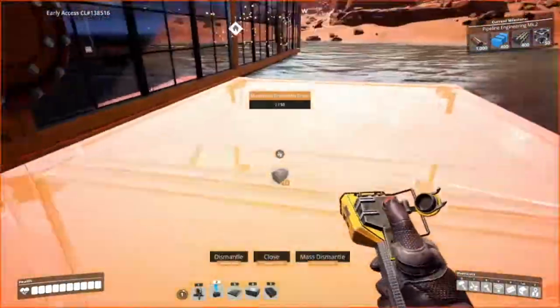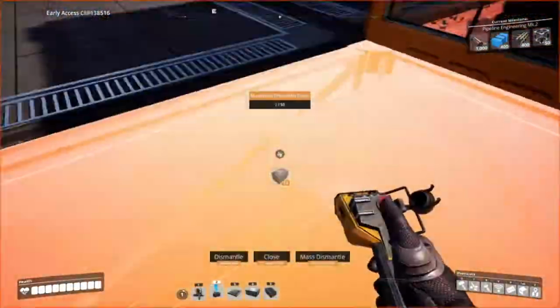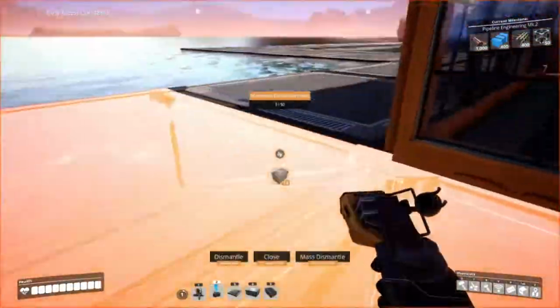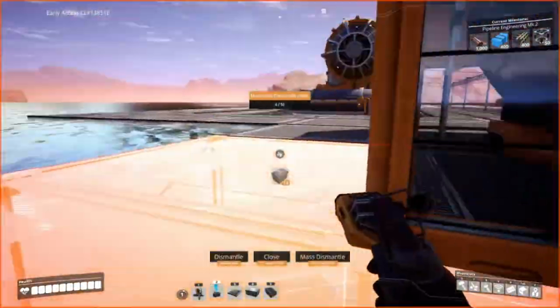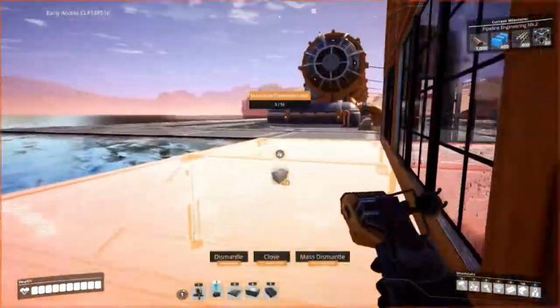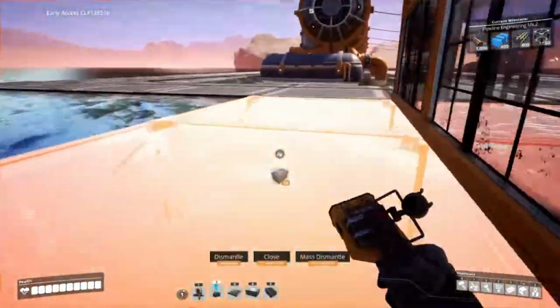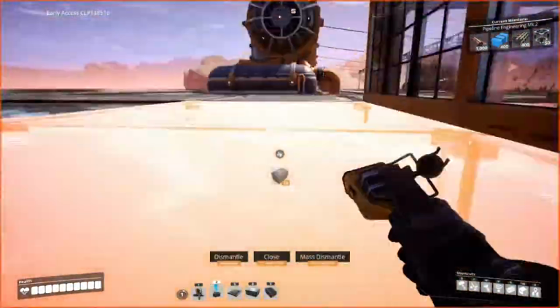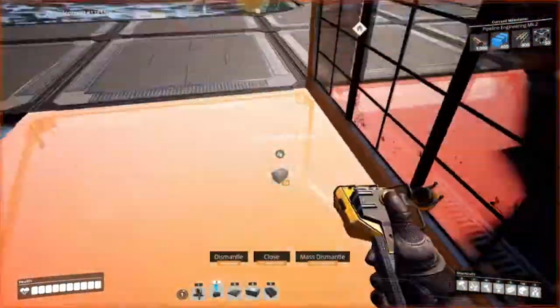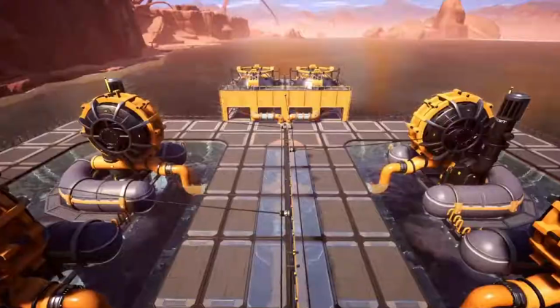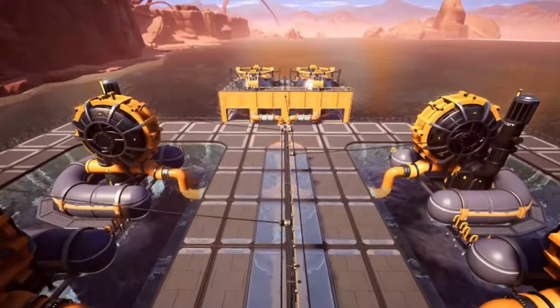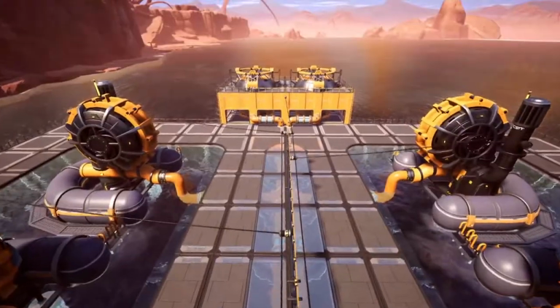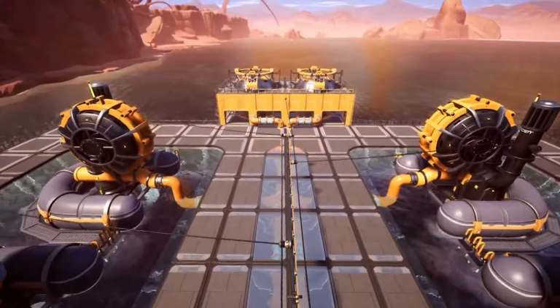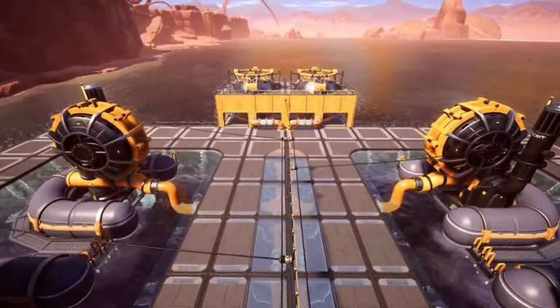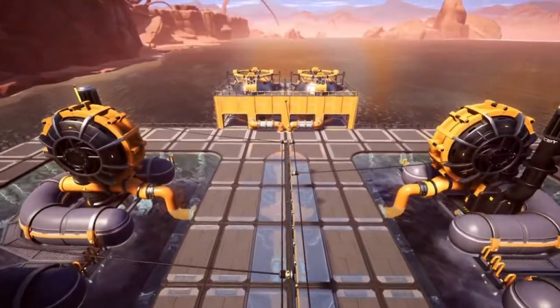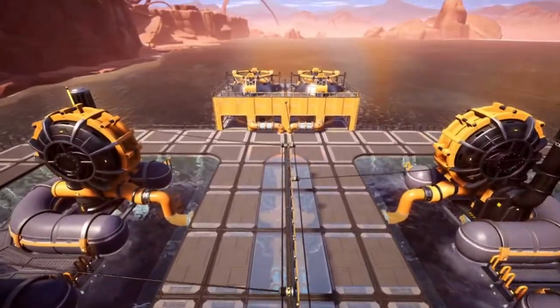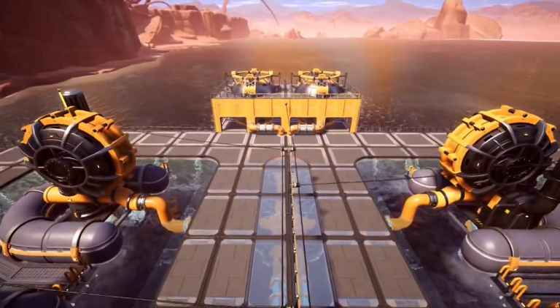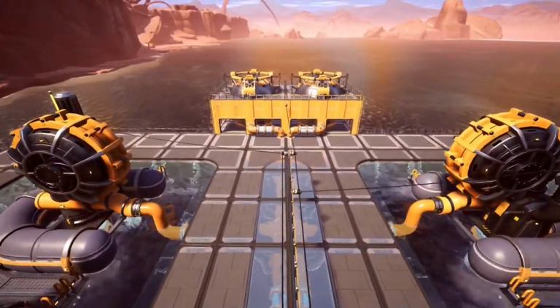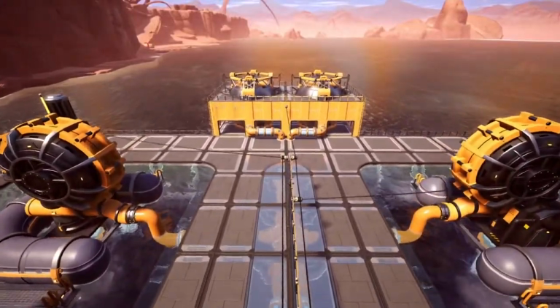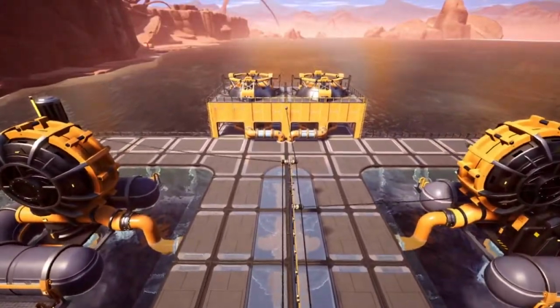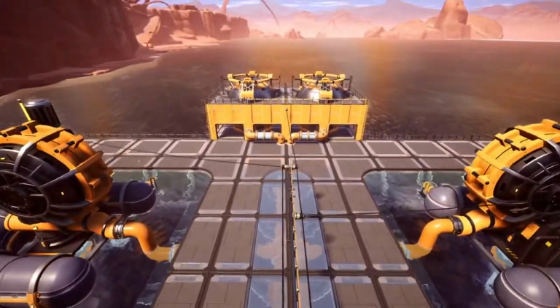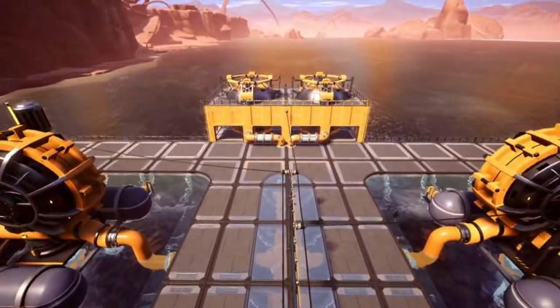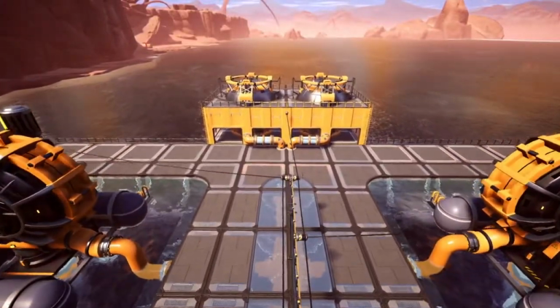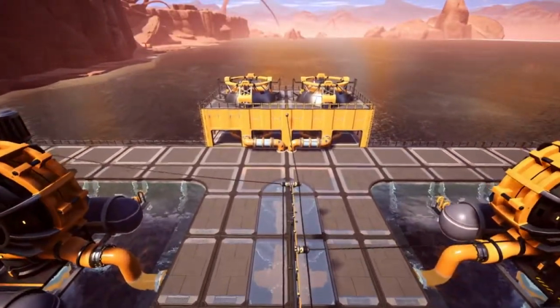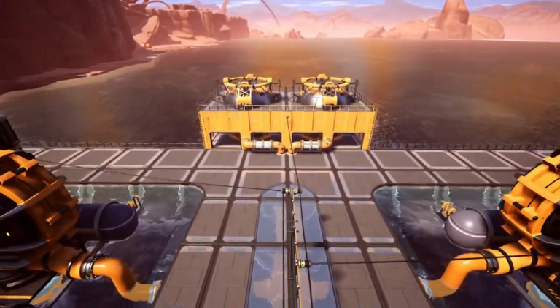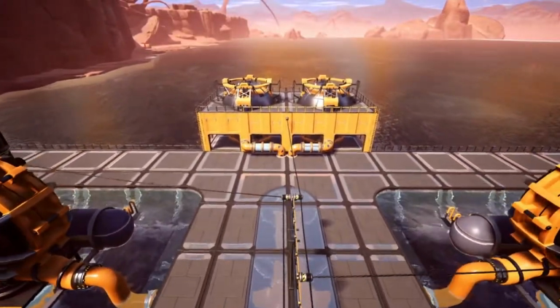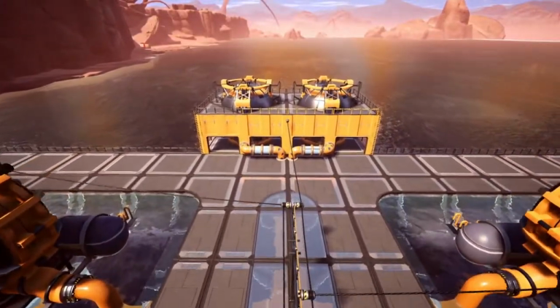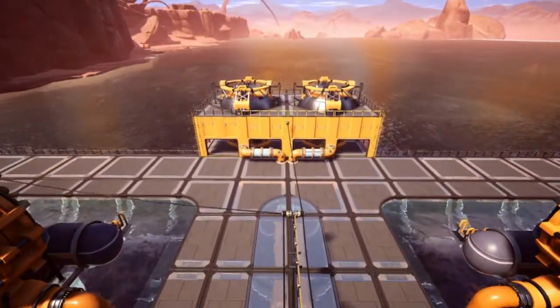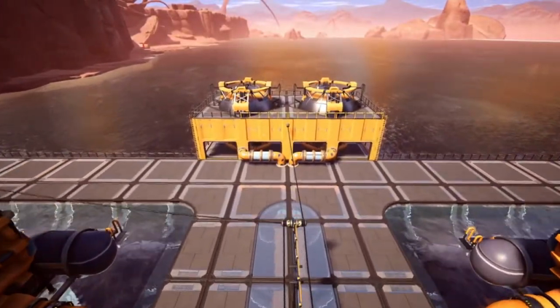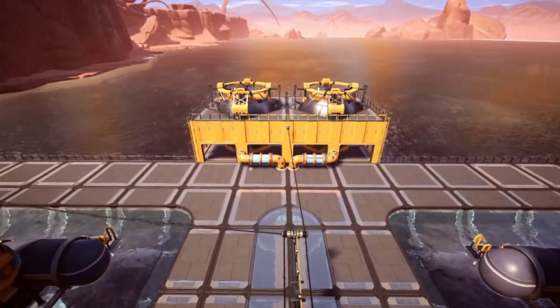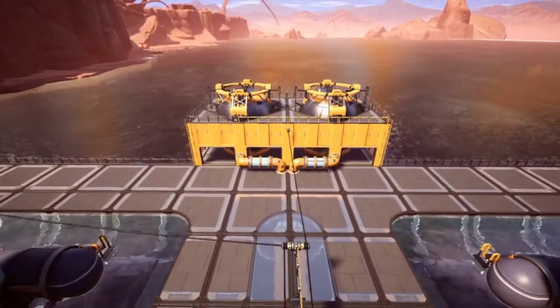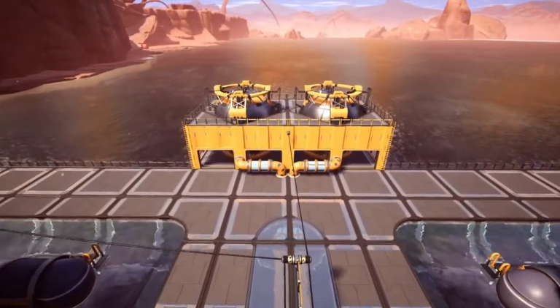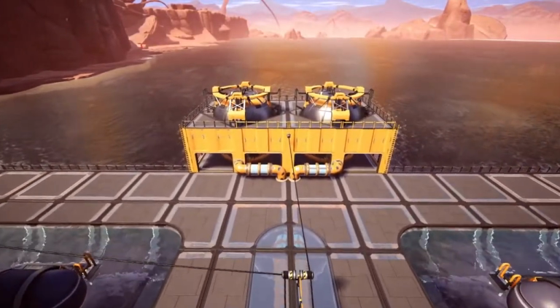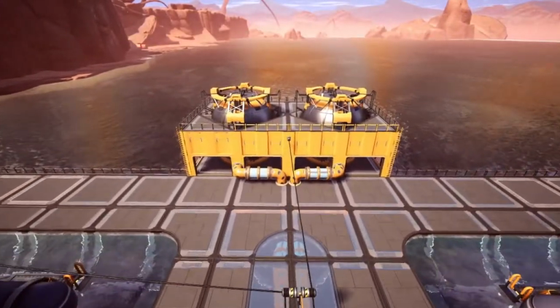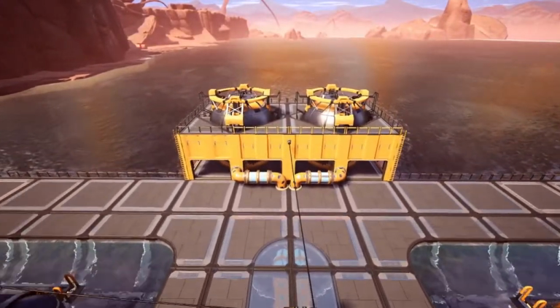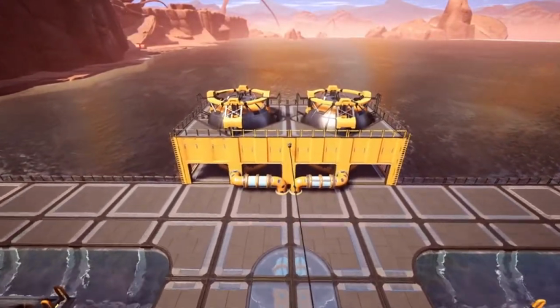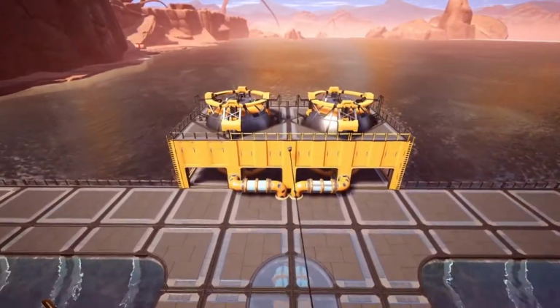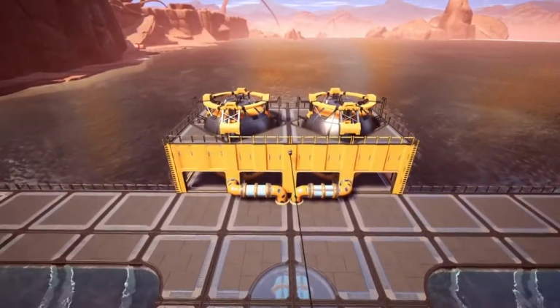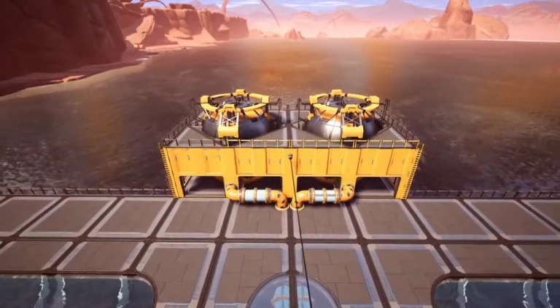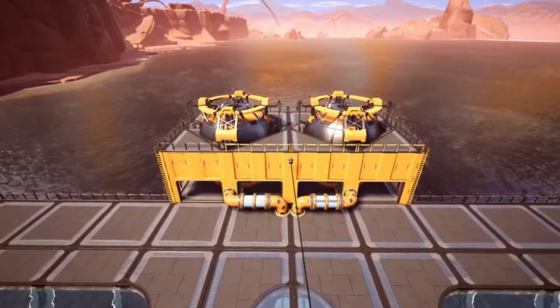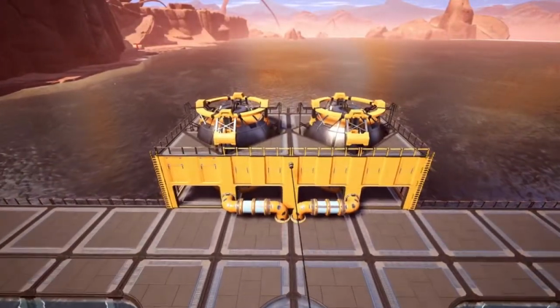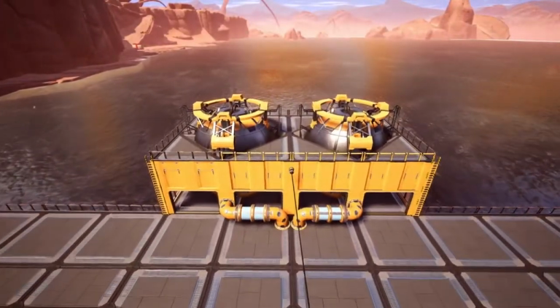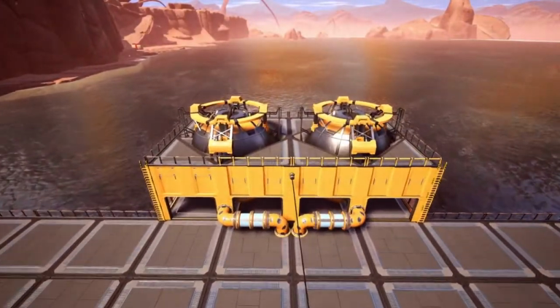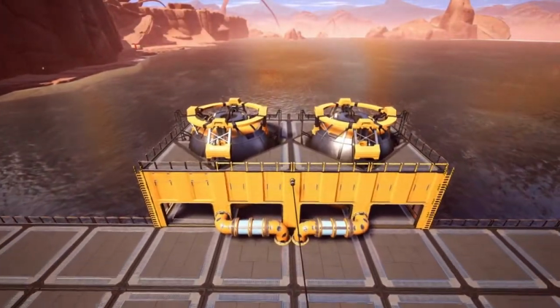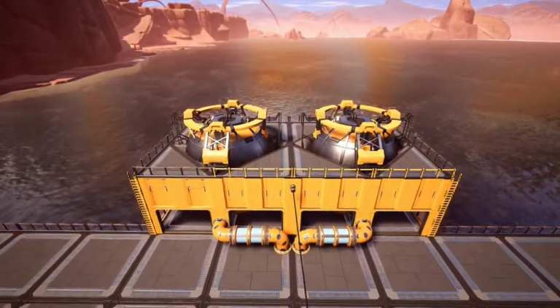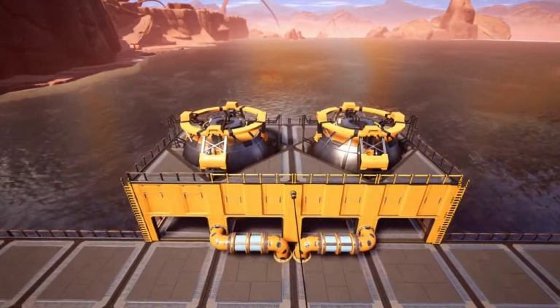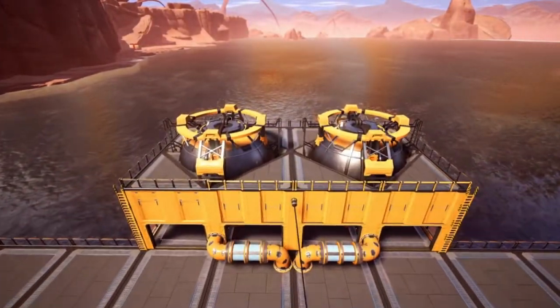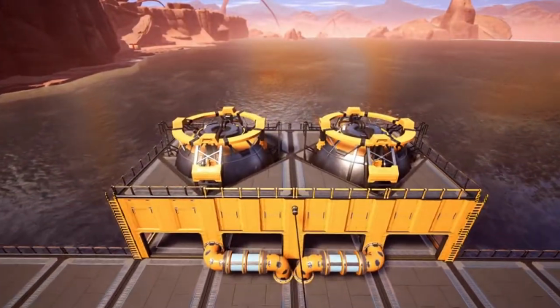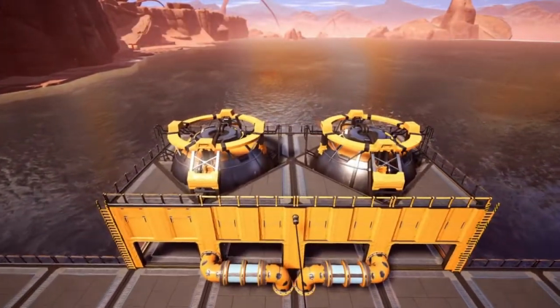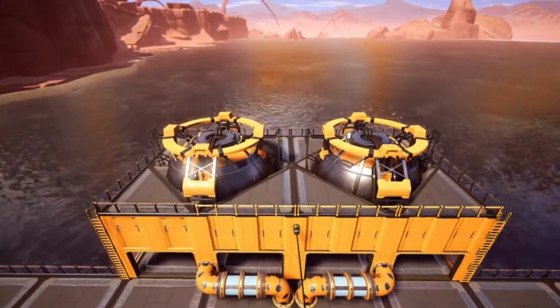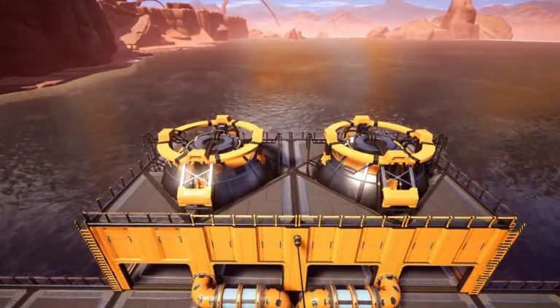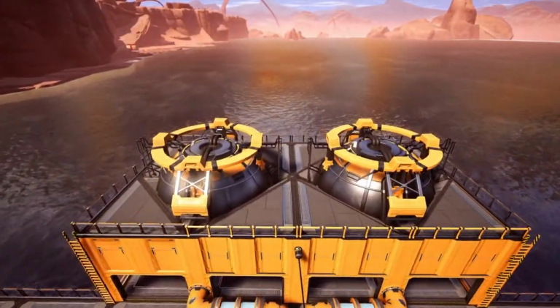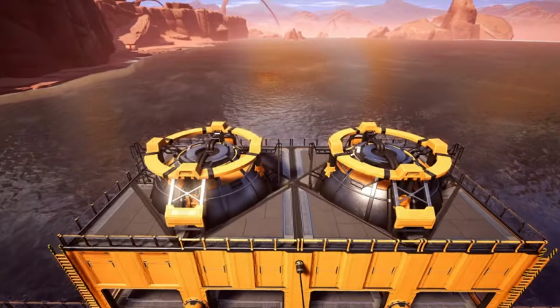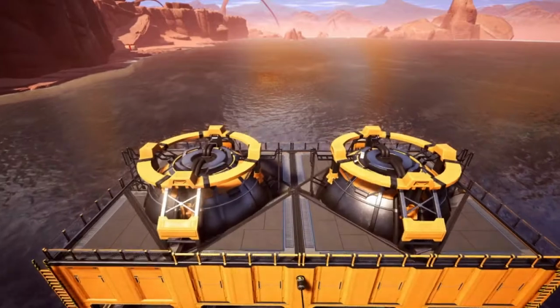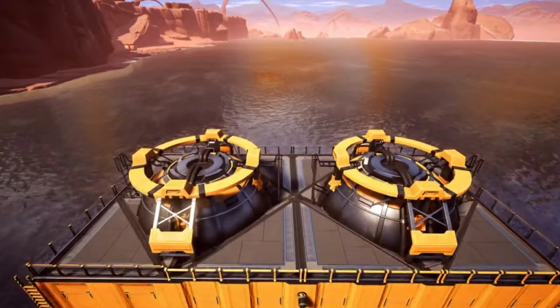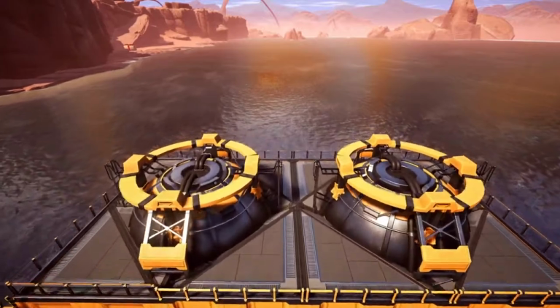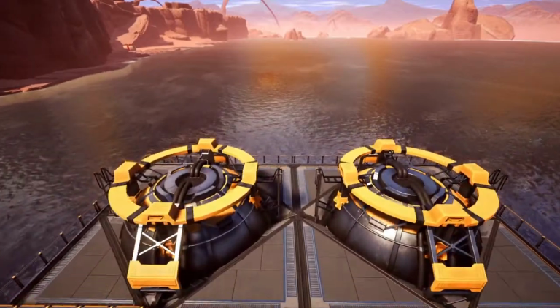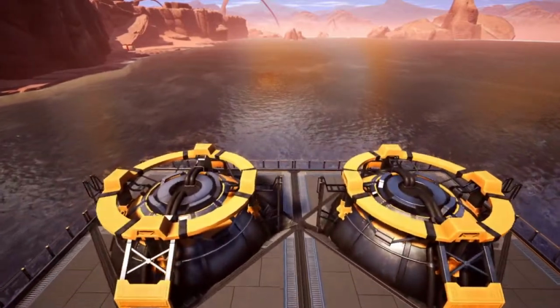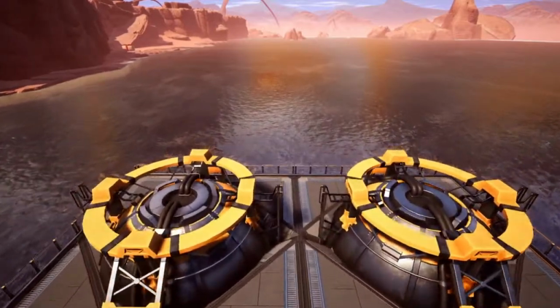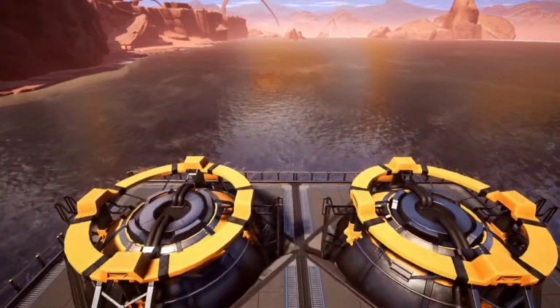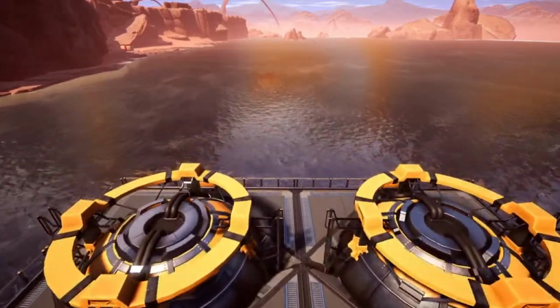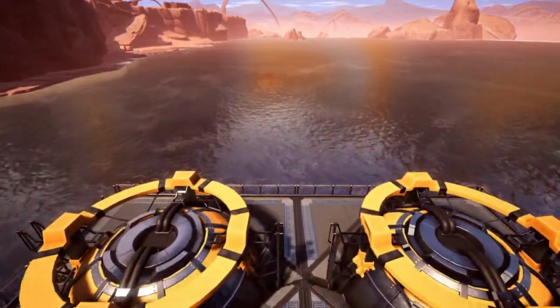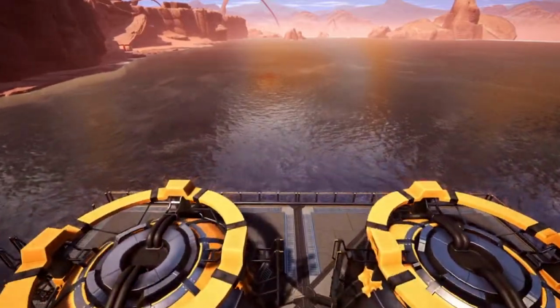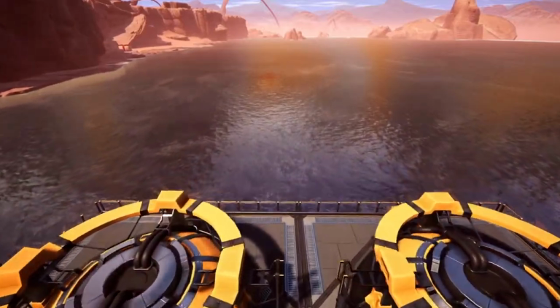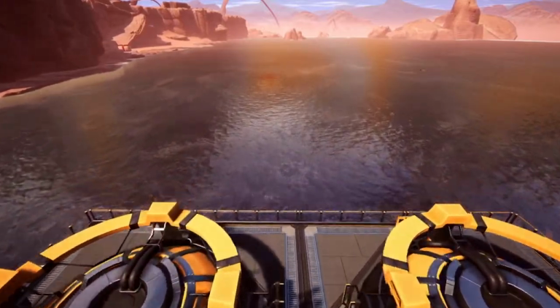Place fences around the edges of the structure so no one falls in, and add ladders if you want to your buffer building.